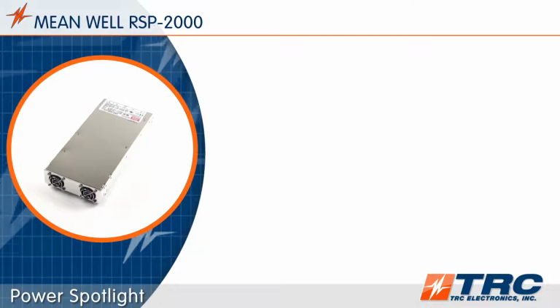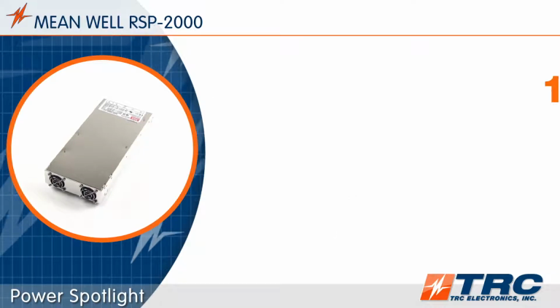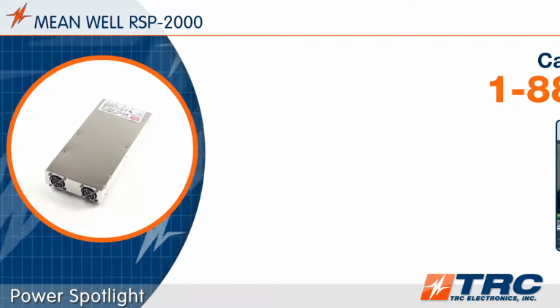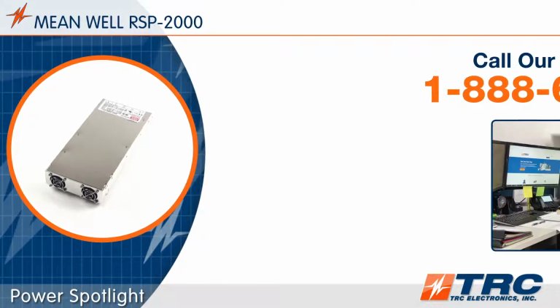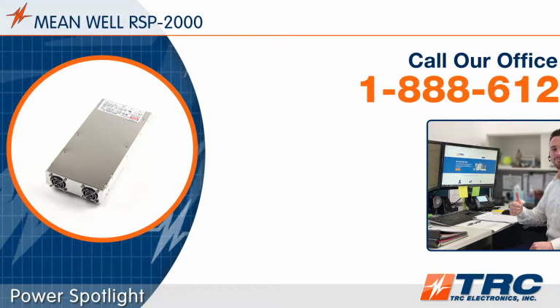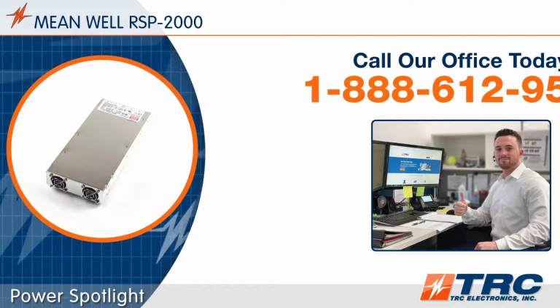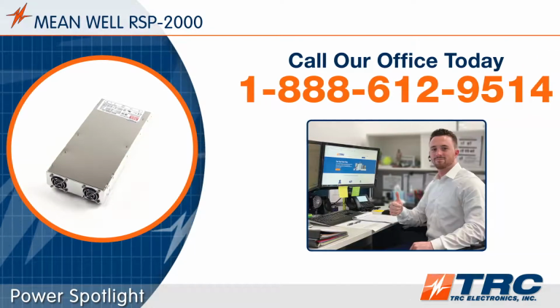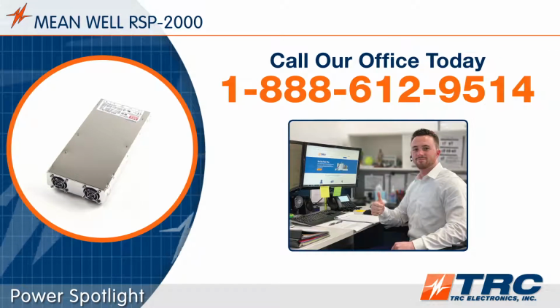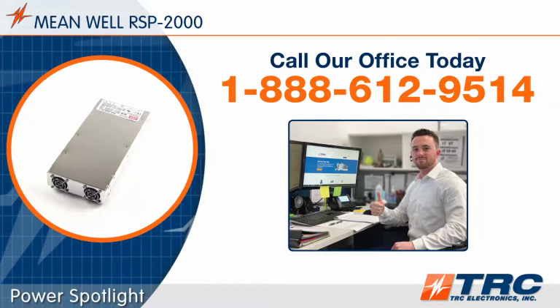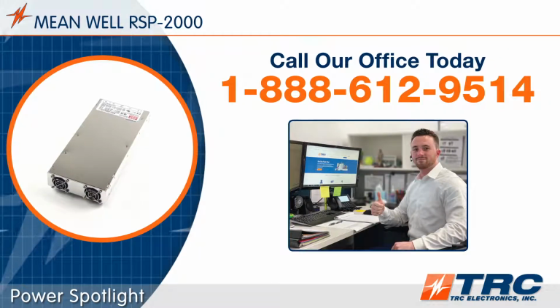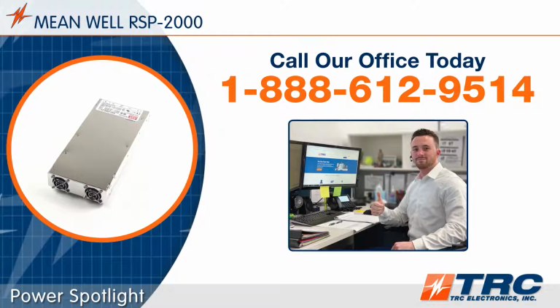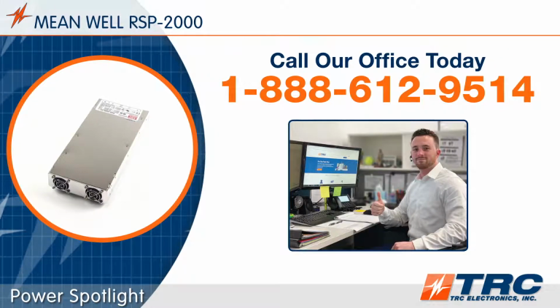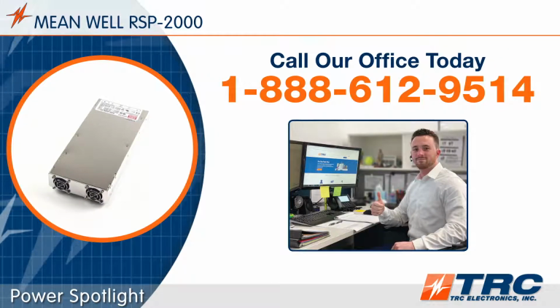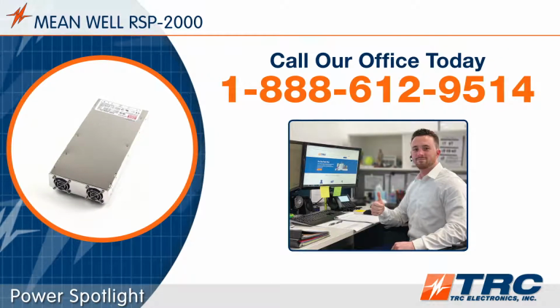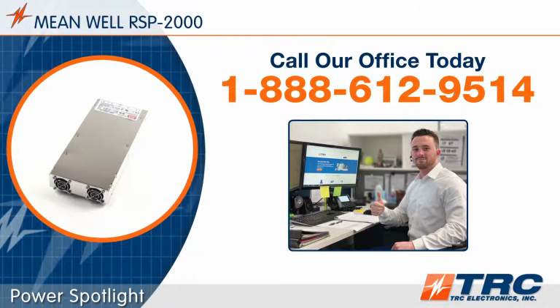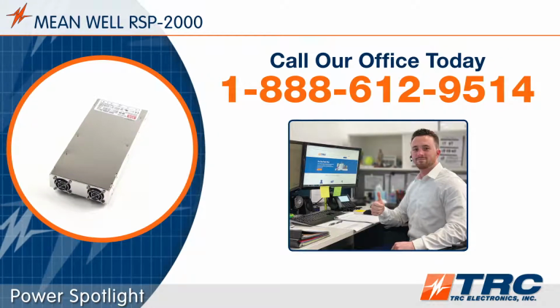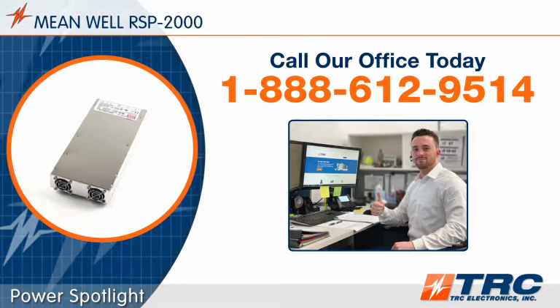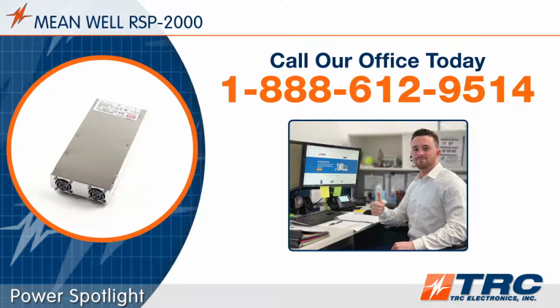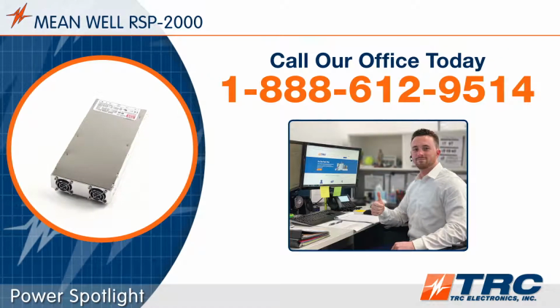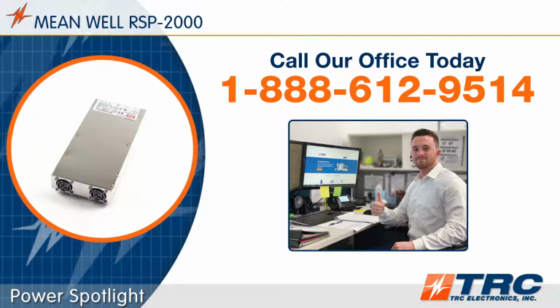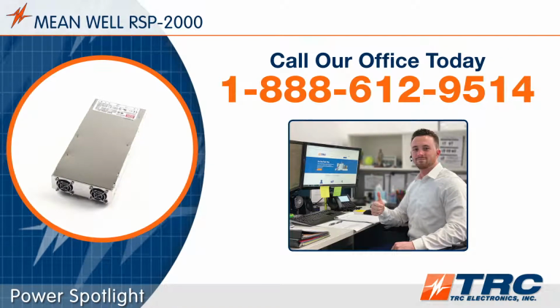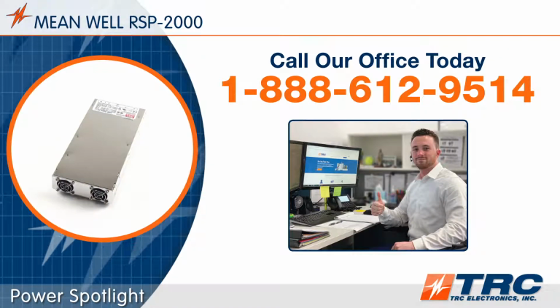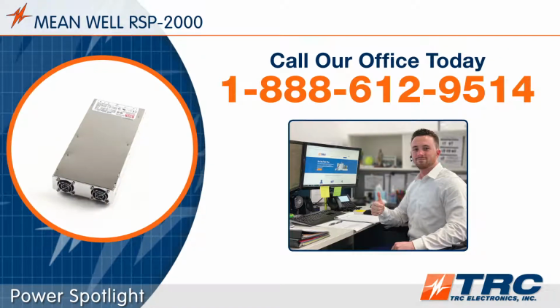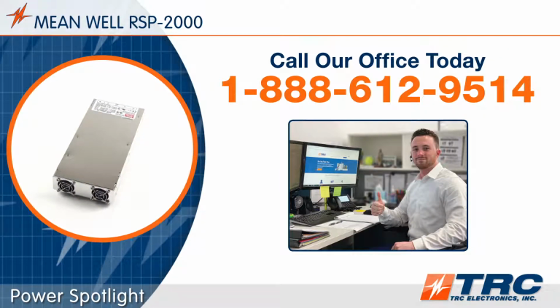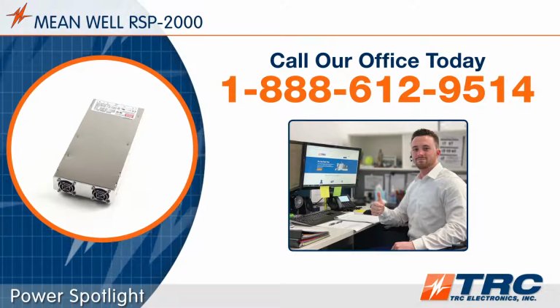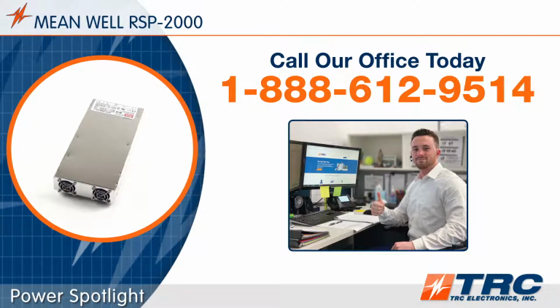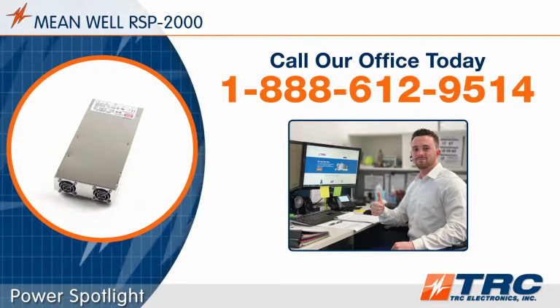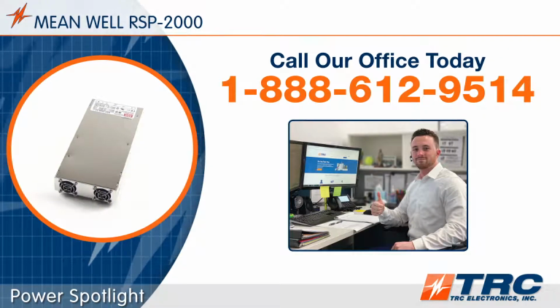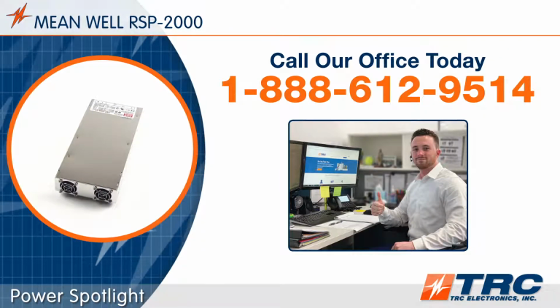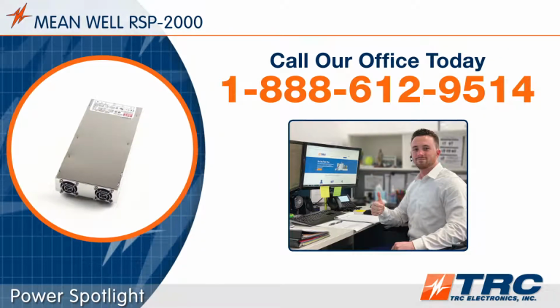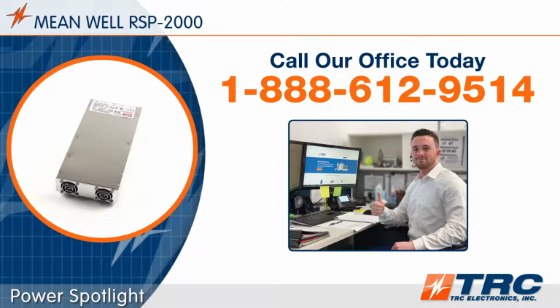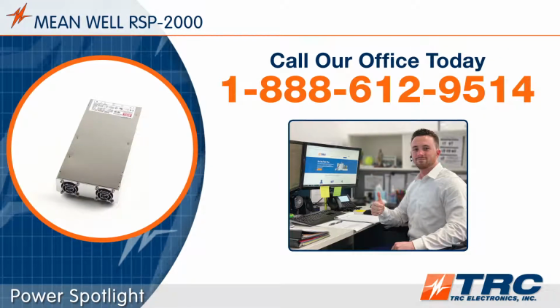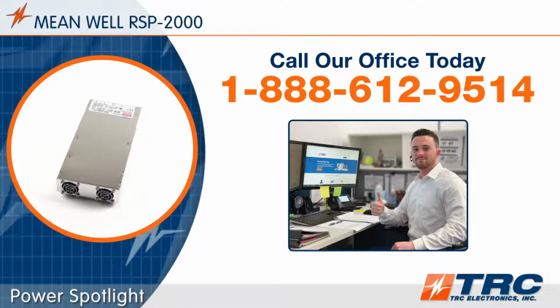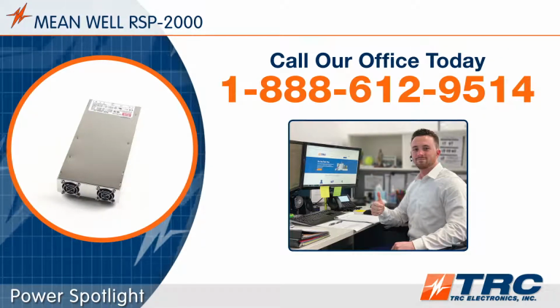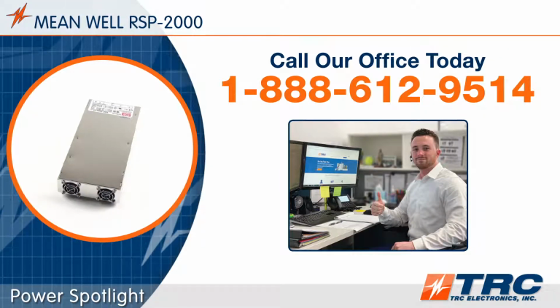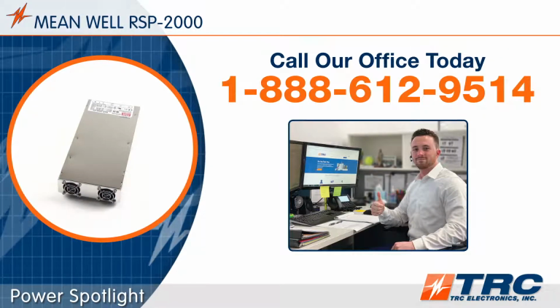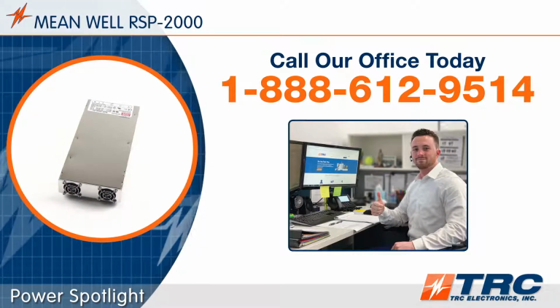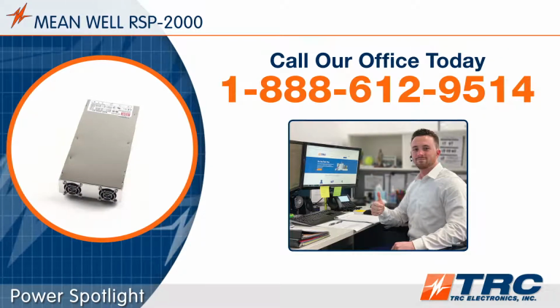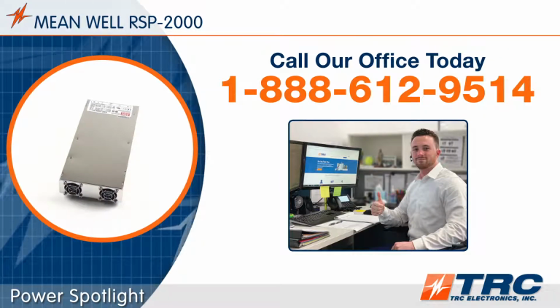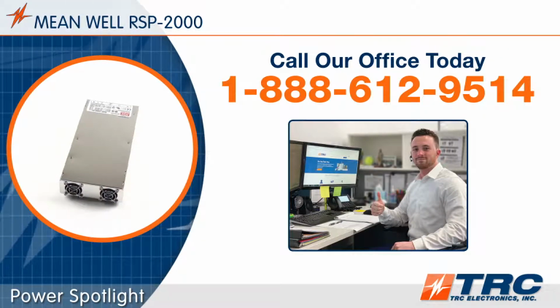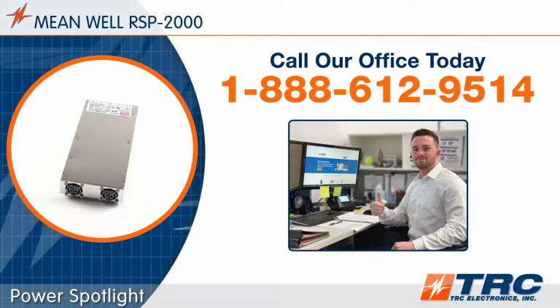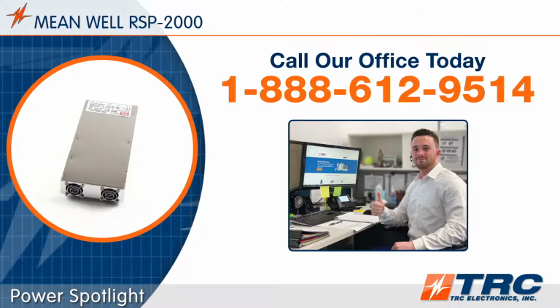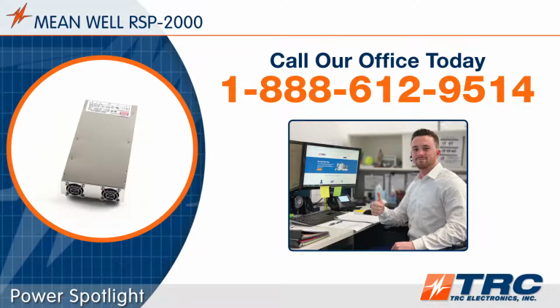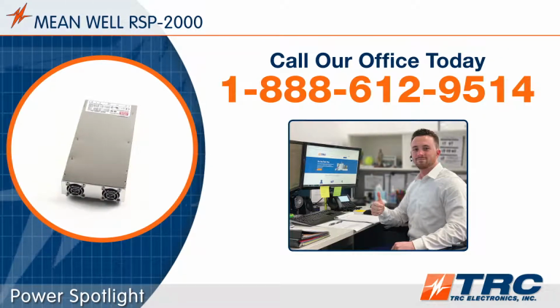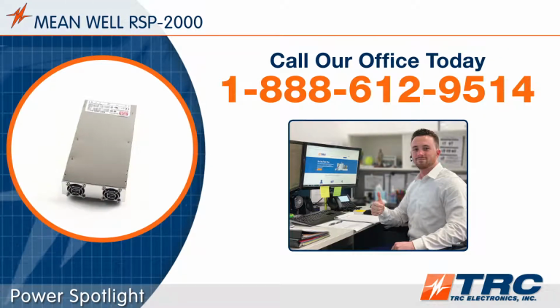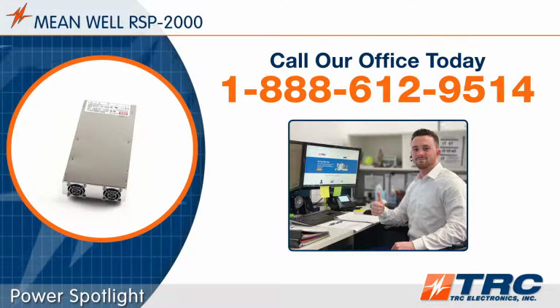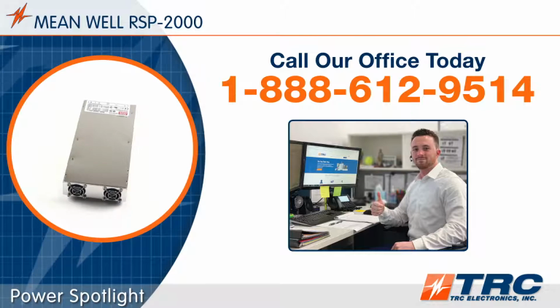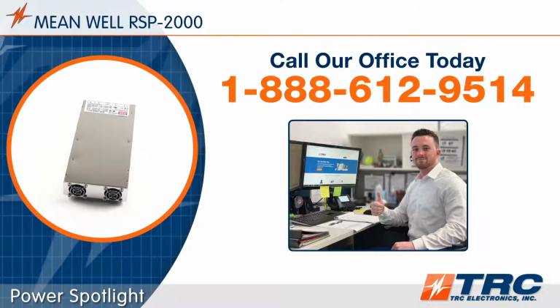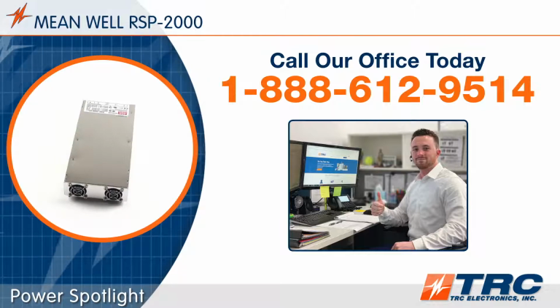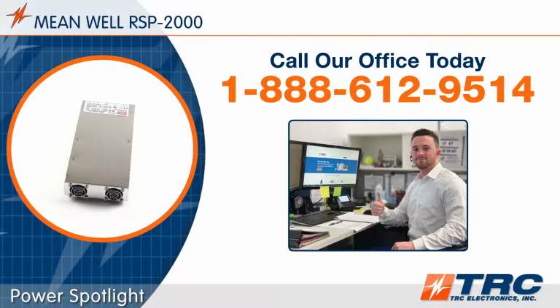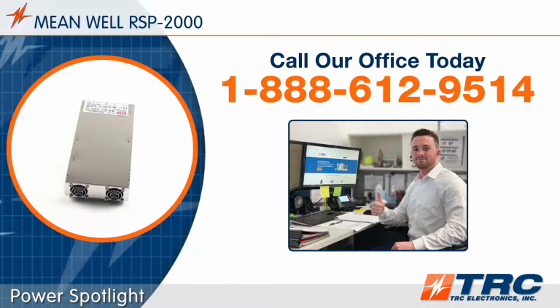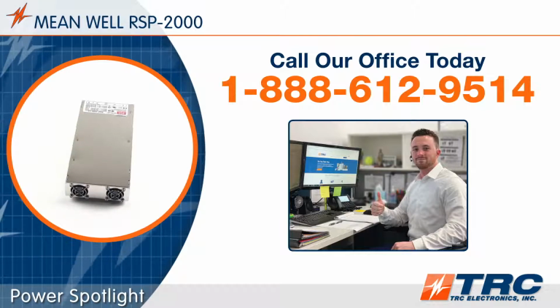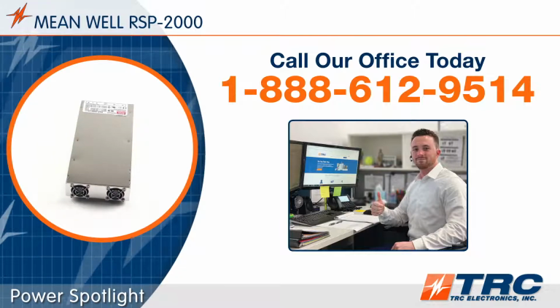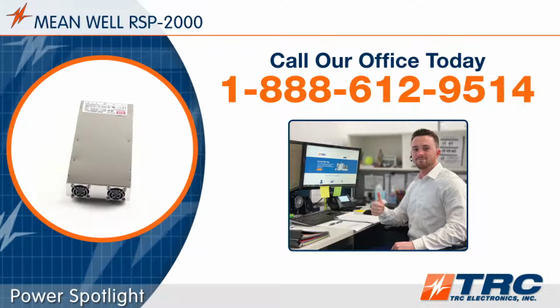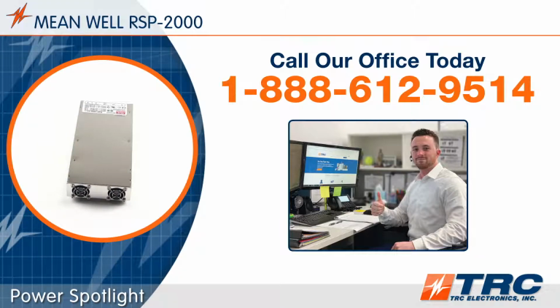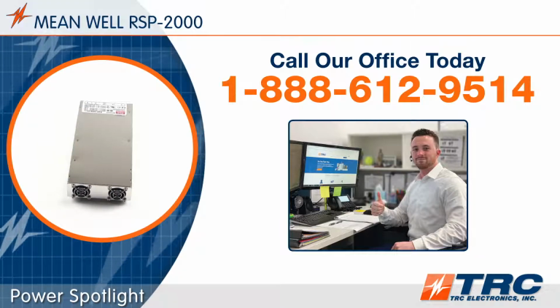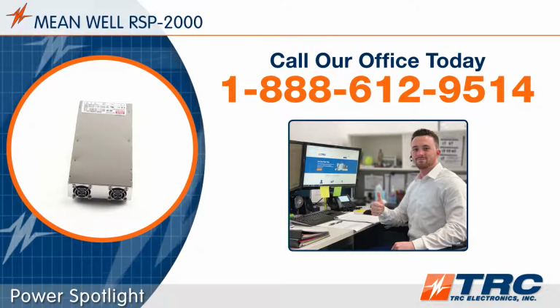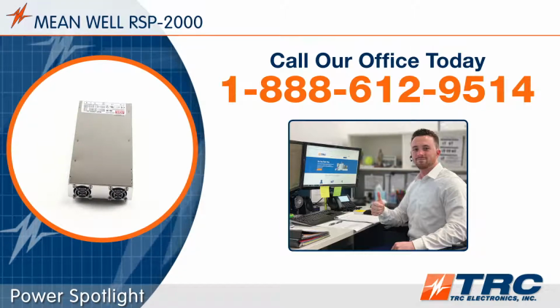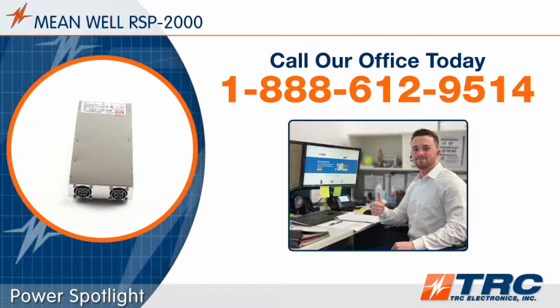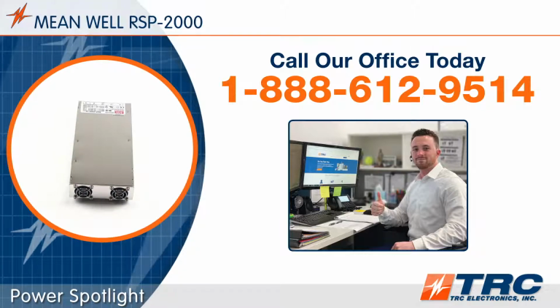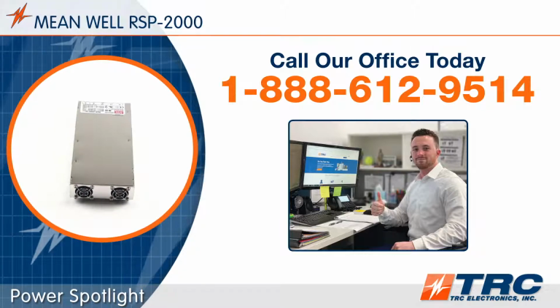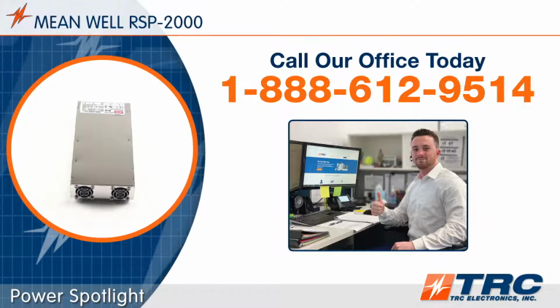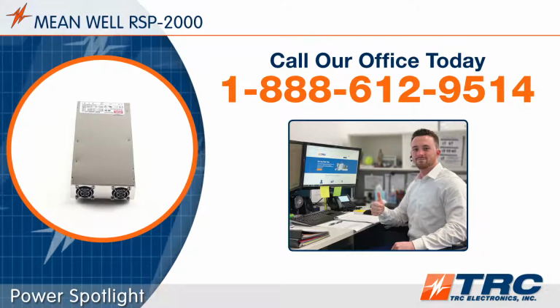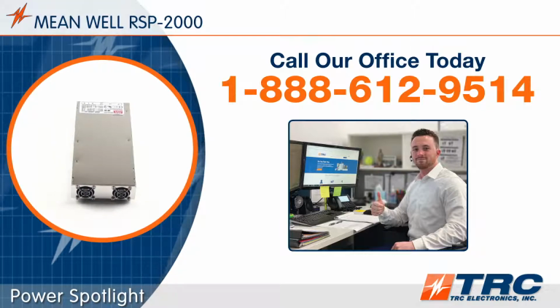Does the RSP 2000 series seem interesting to you? Give our office a call. We'll answer any inquiries you have about this product.